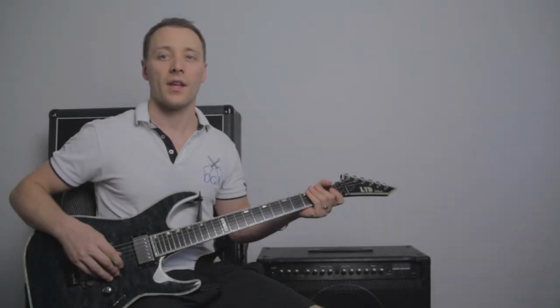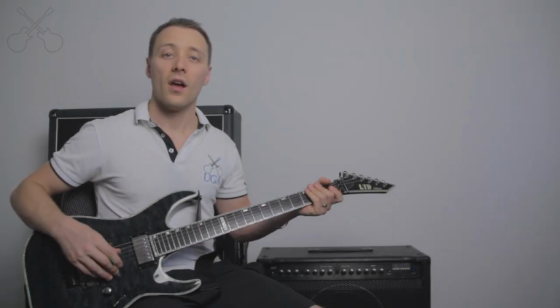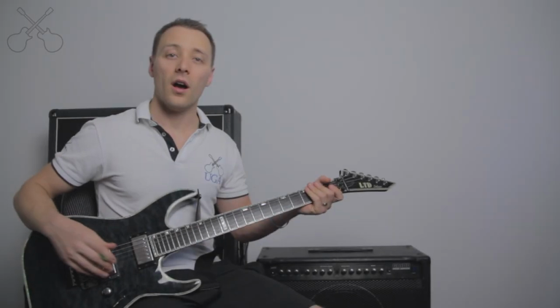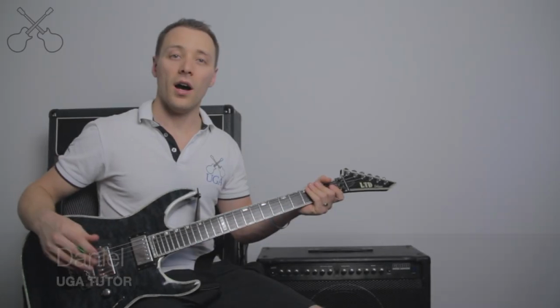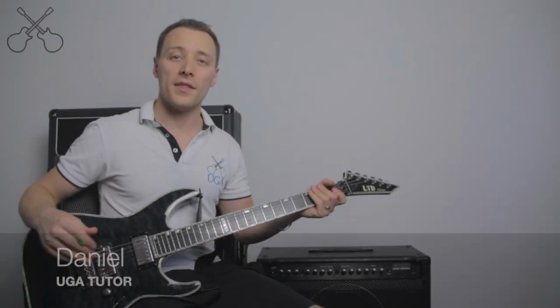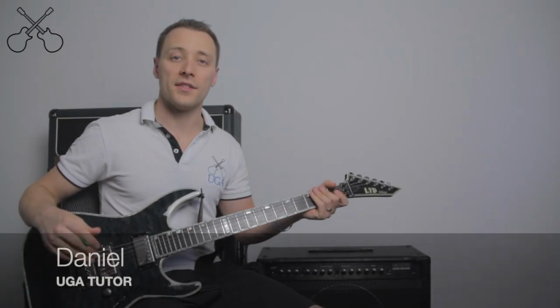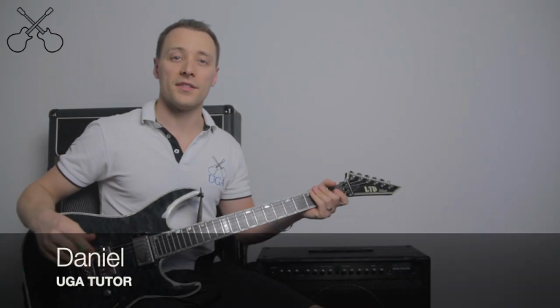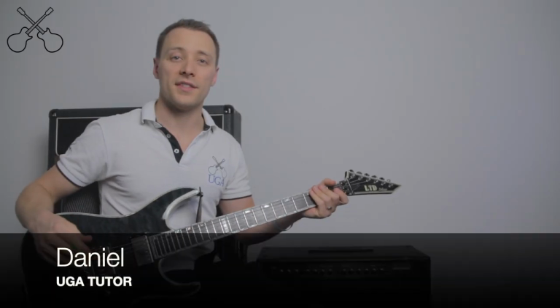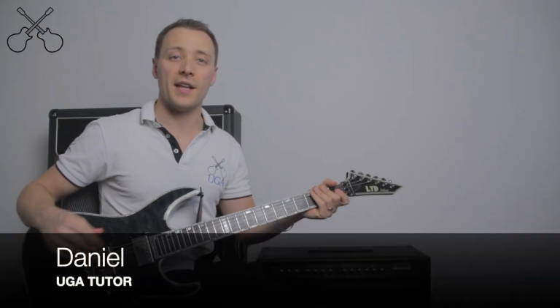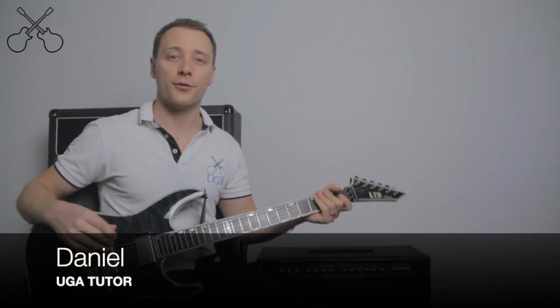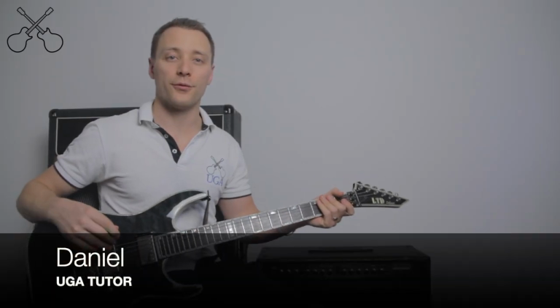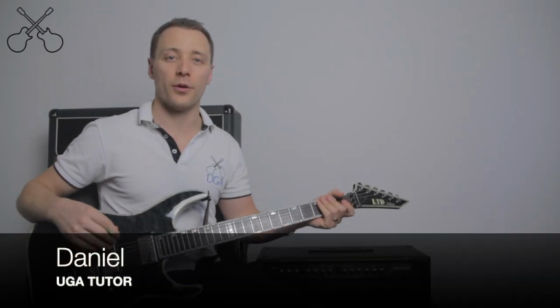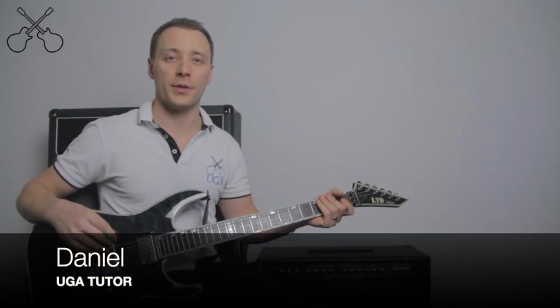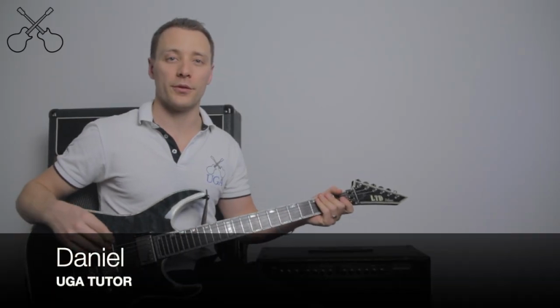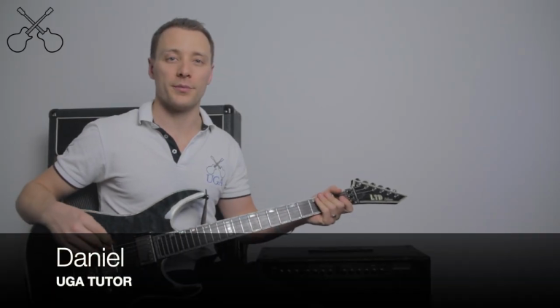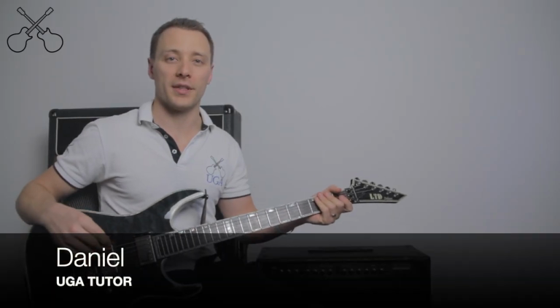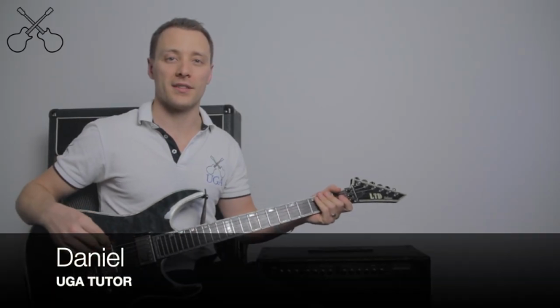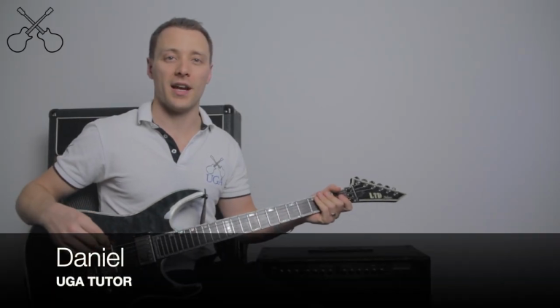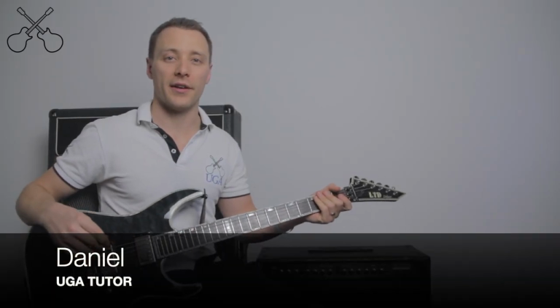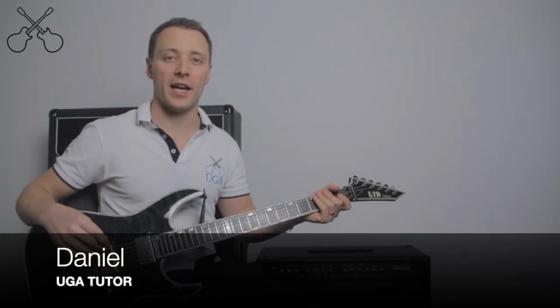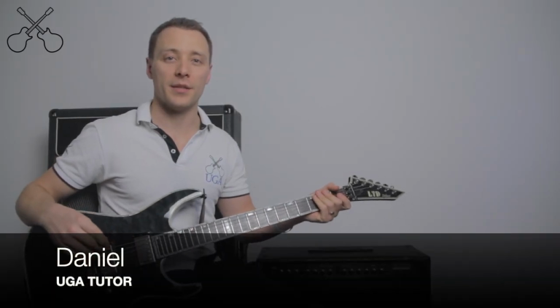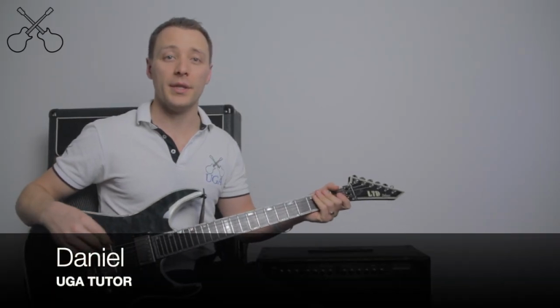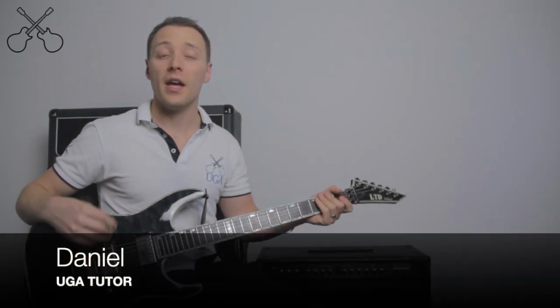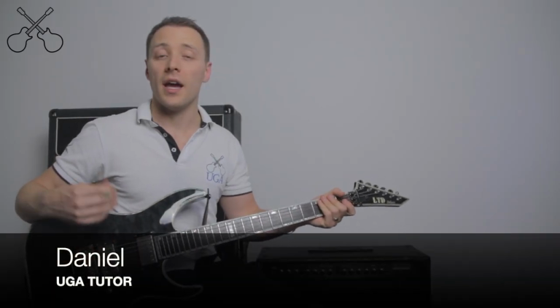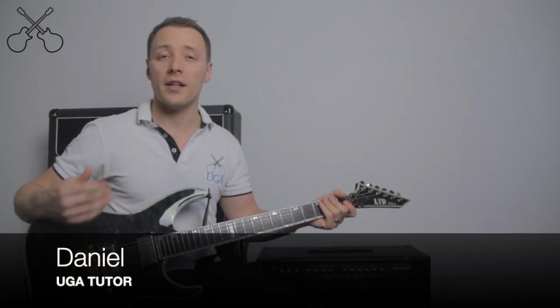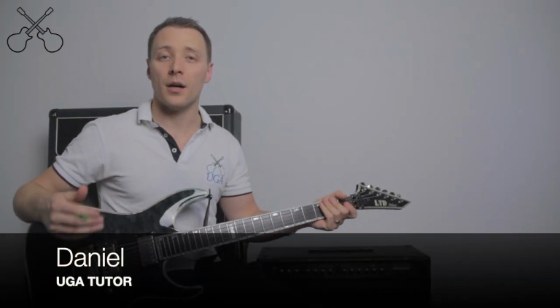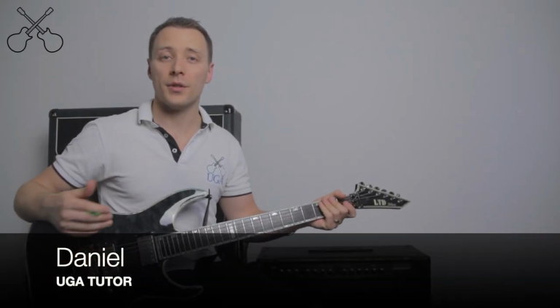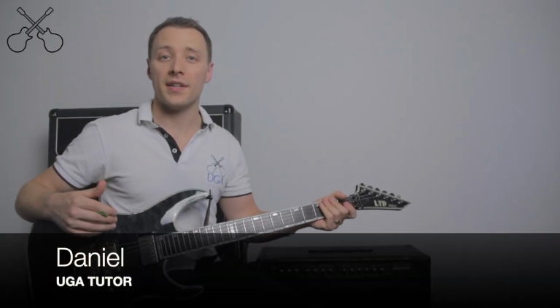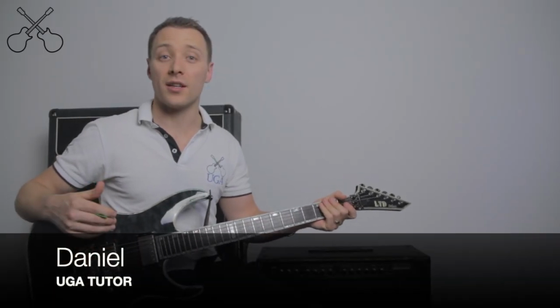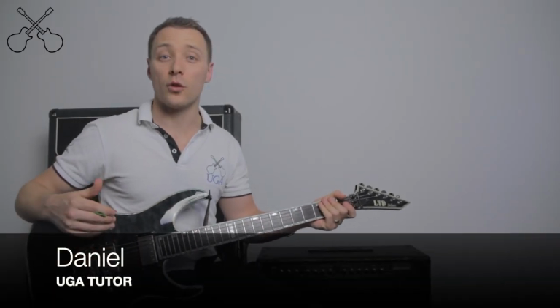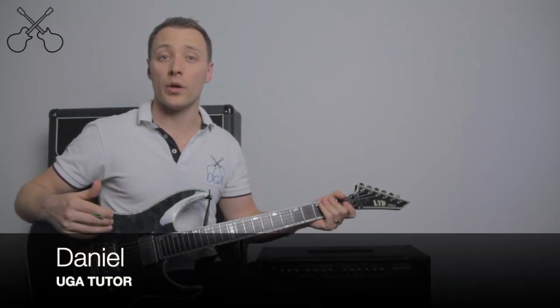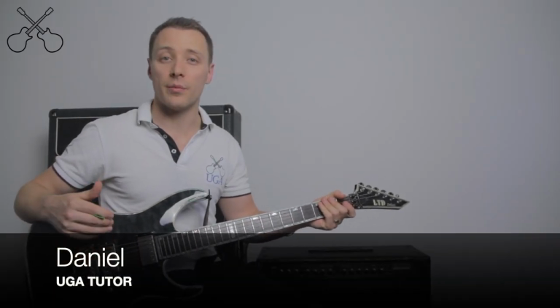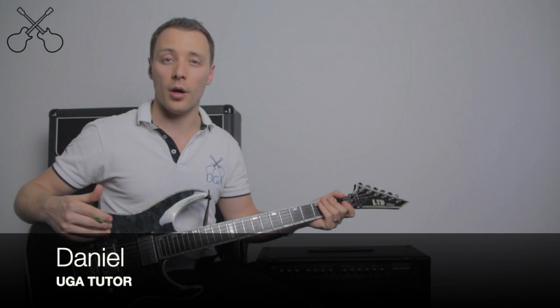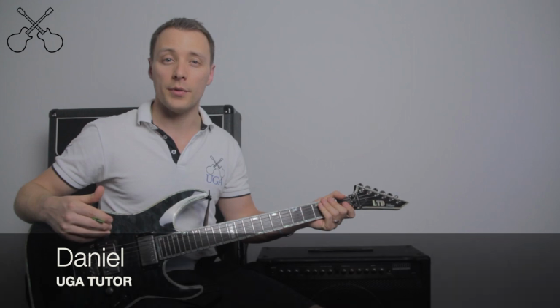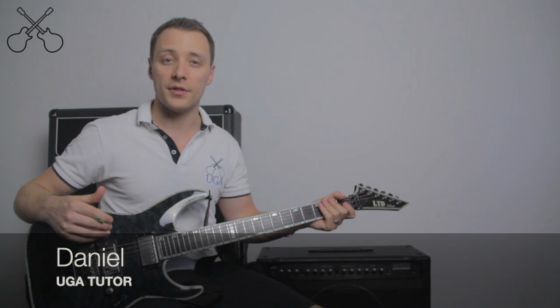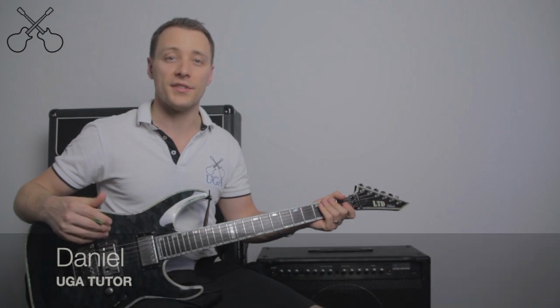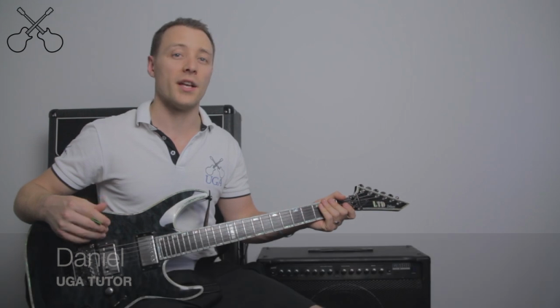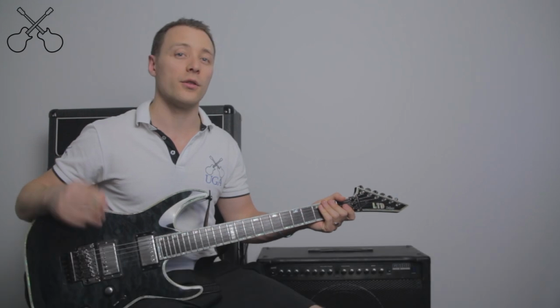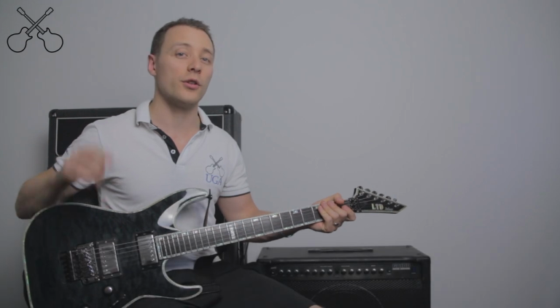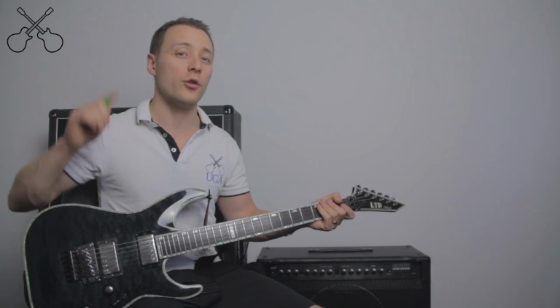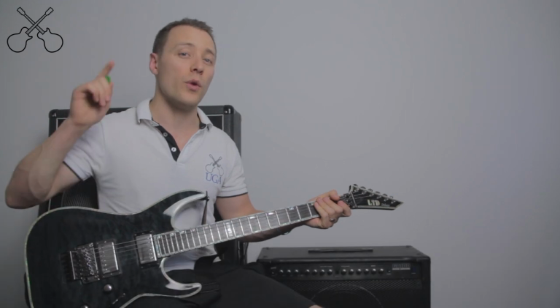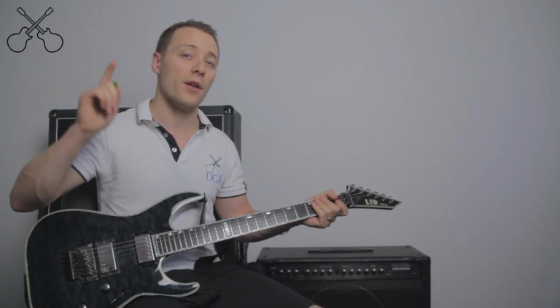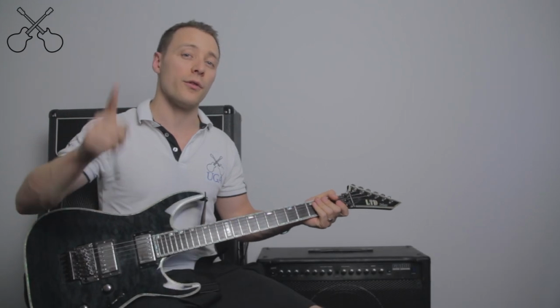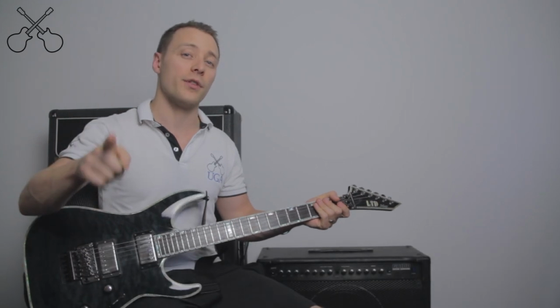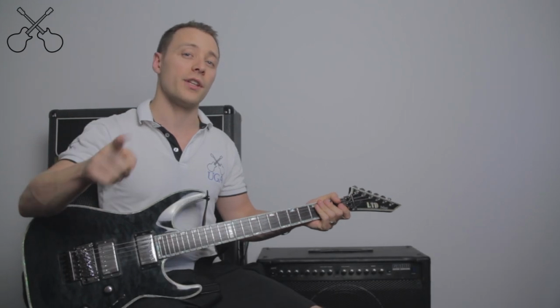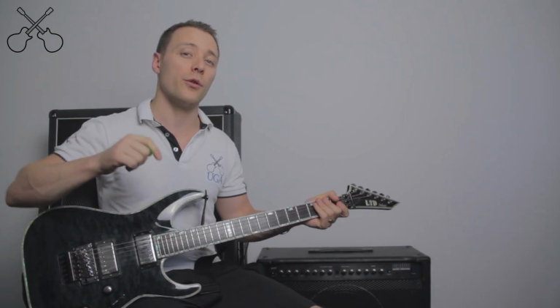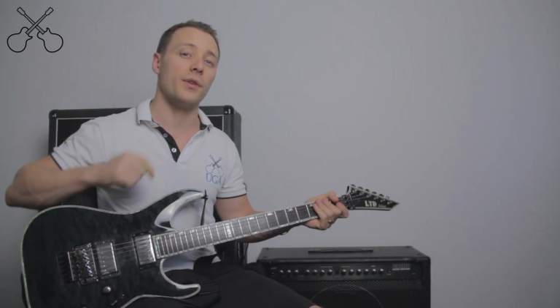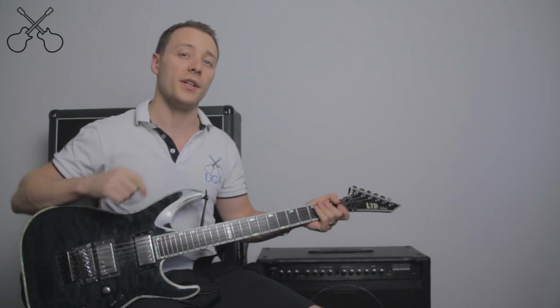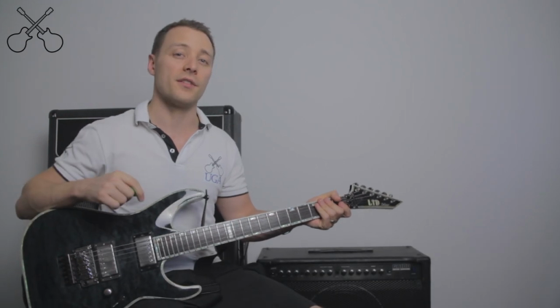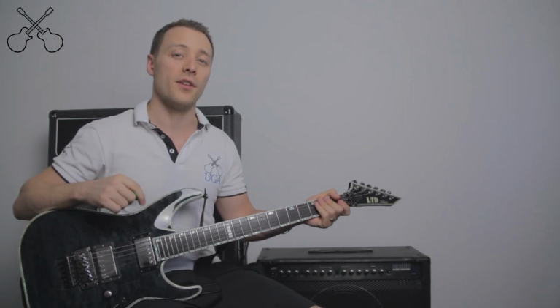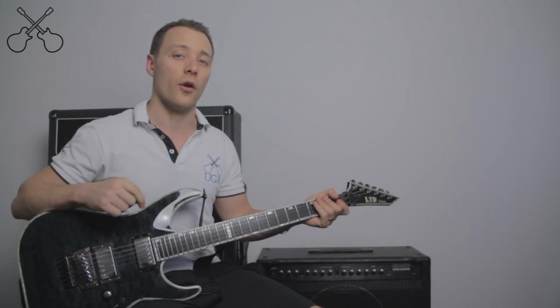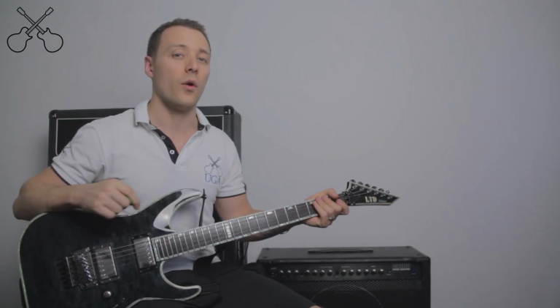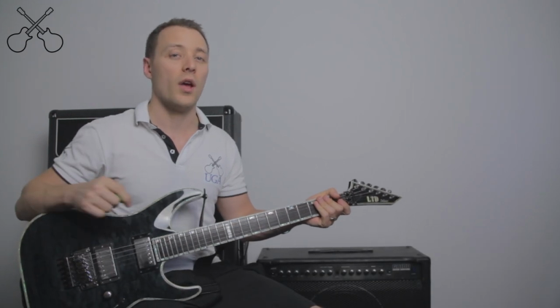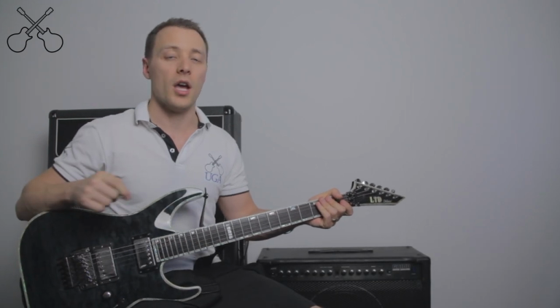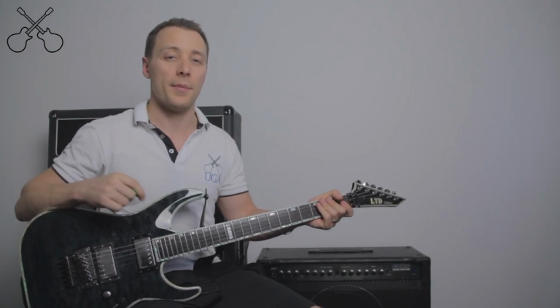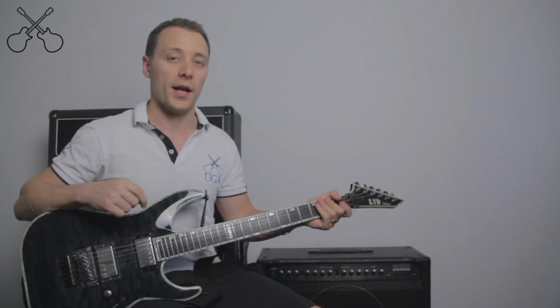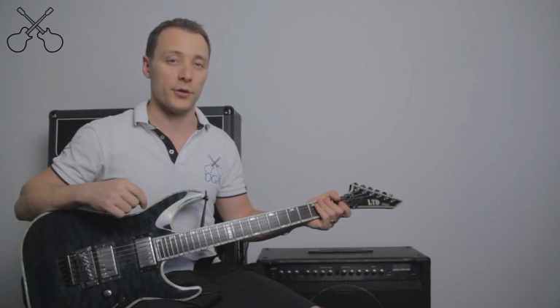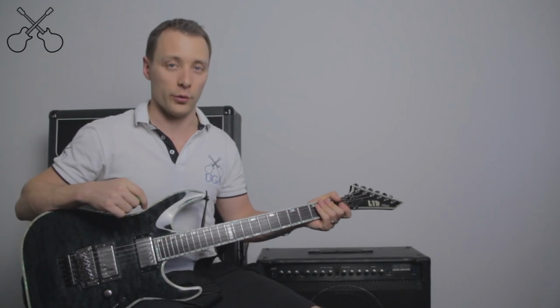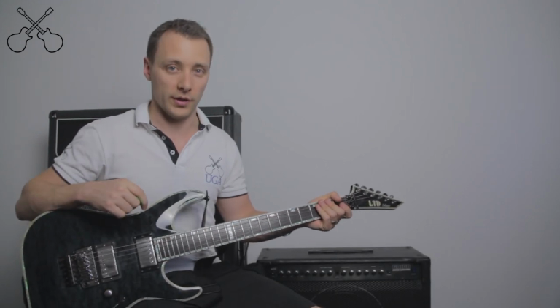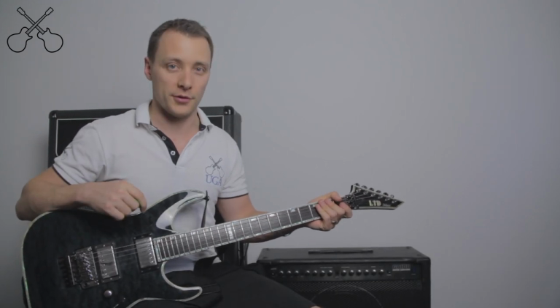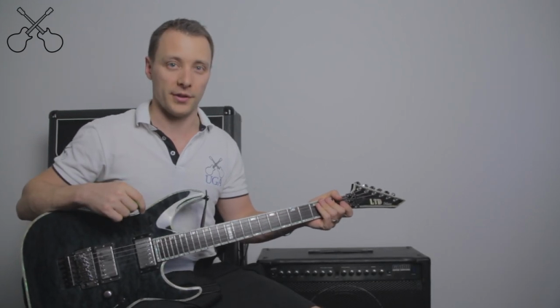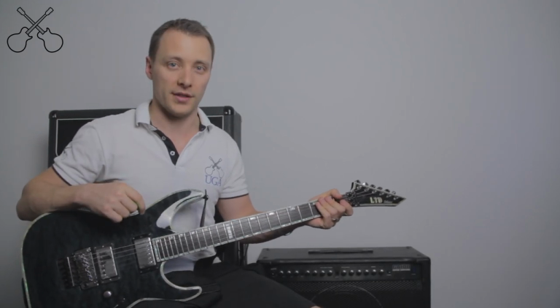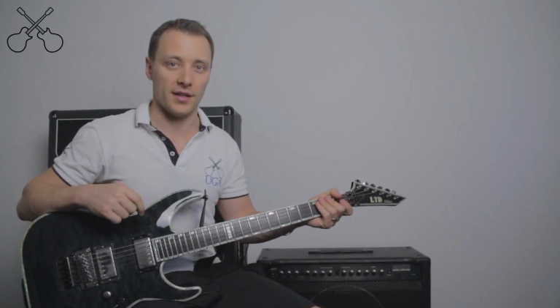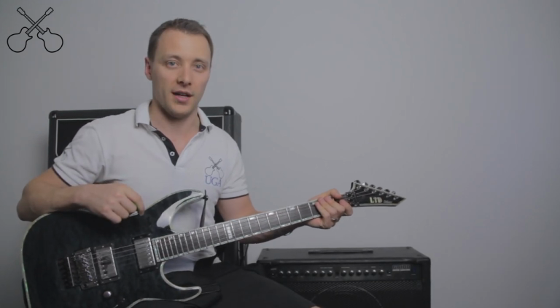Hi, this is Daniel from the Ultimate Guitar Academy, and I want to take a quick moment to tell you everything you need to know about your electric guitar.